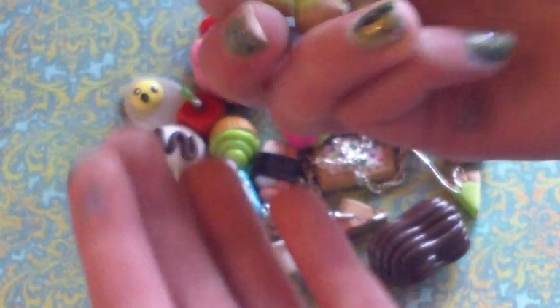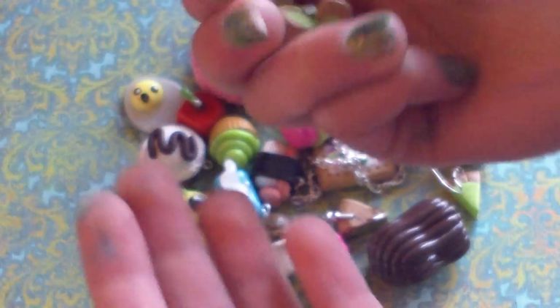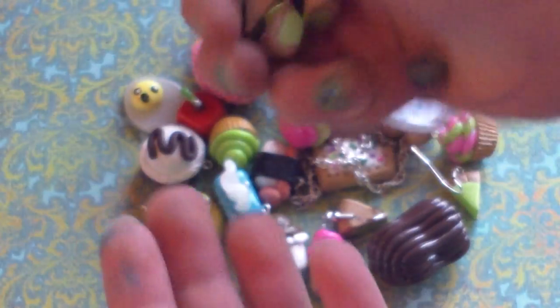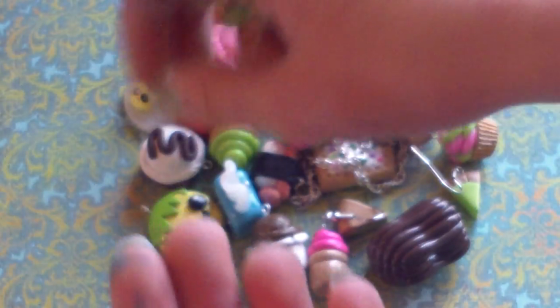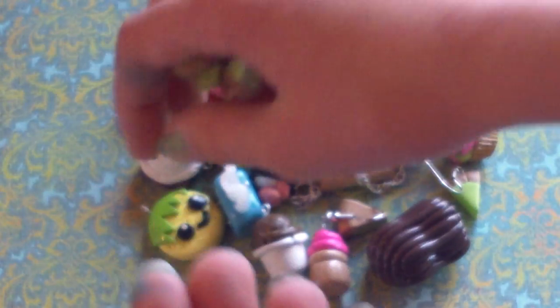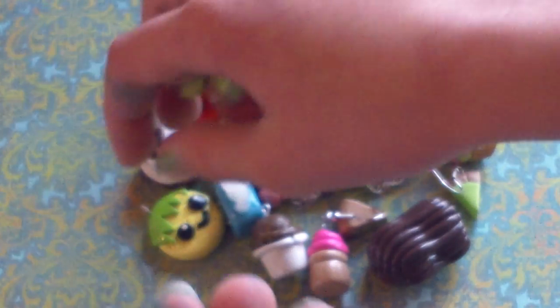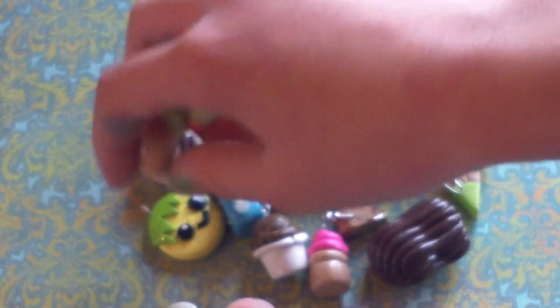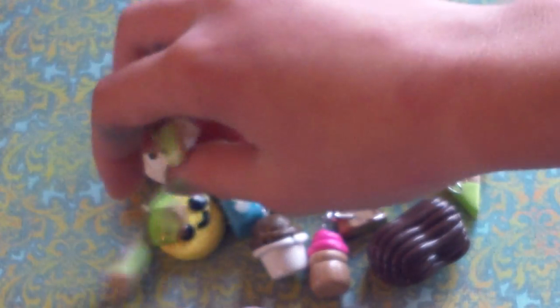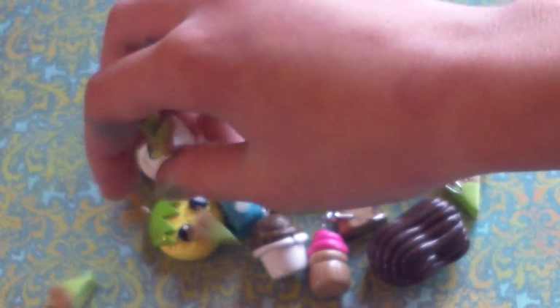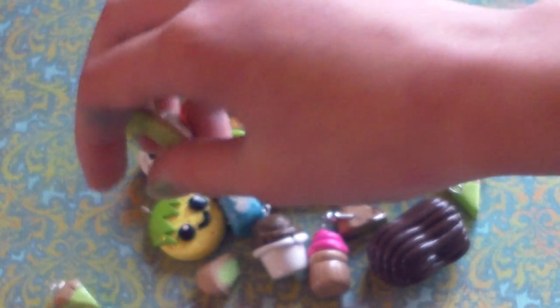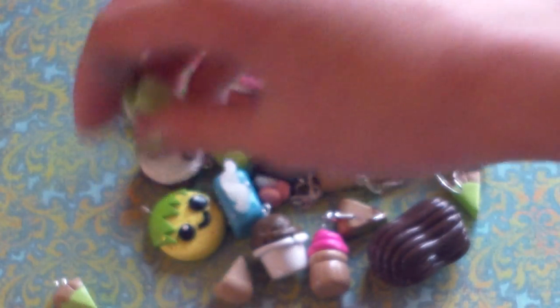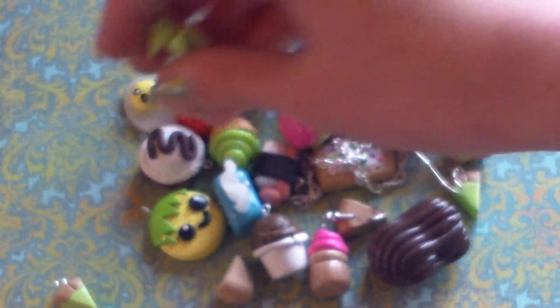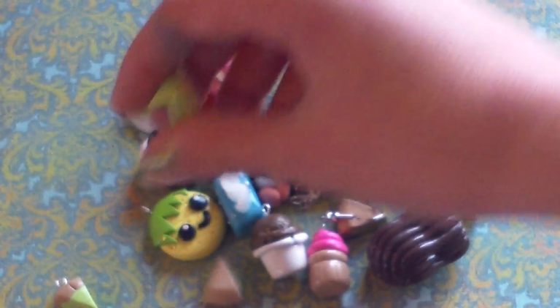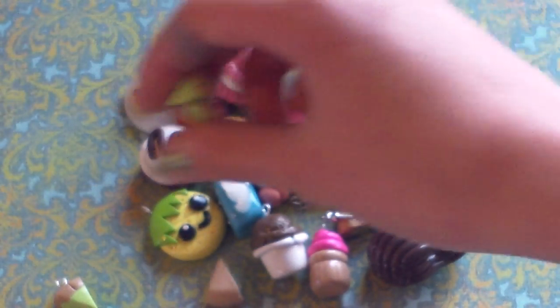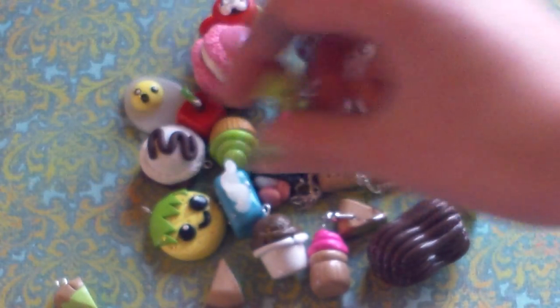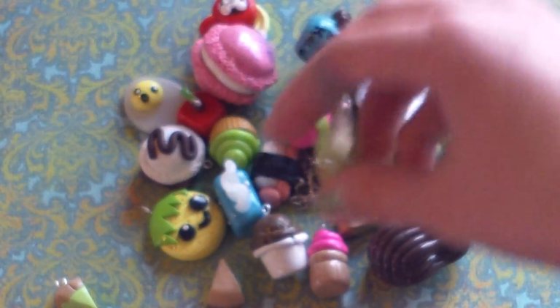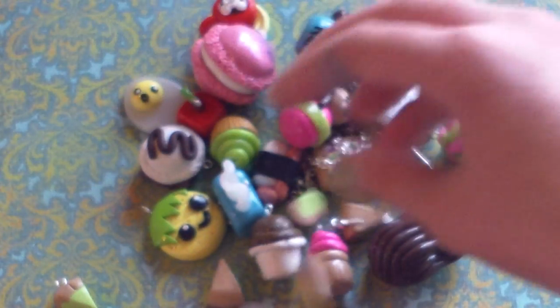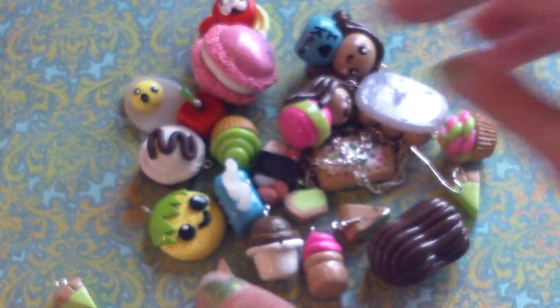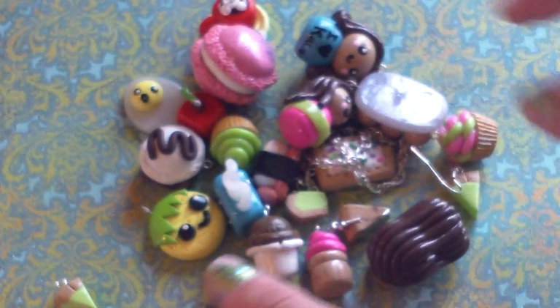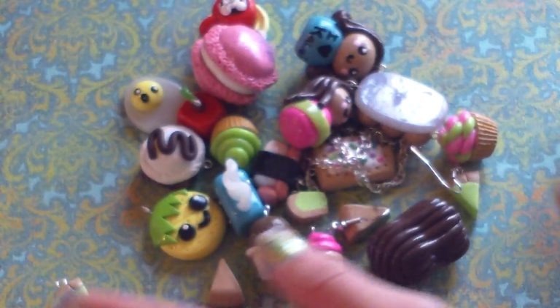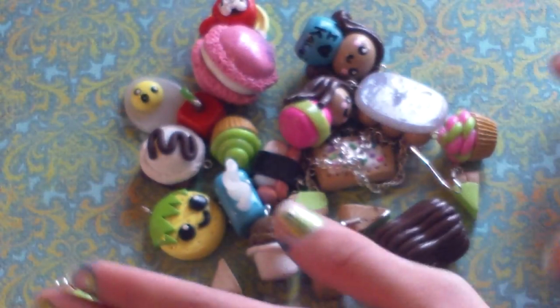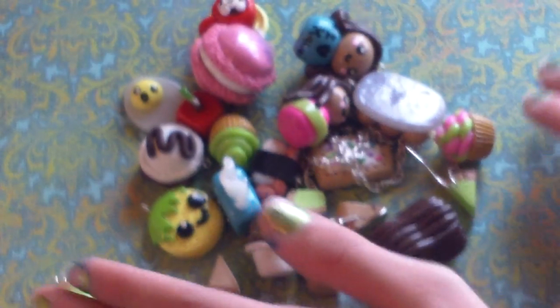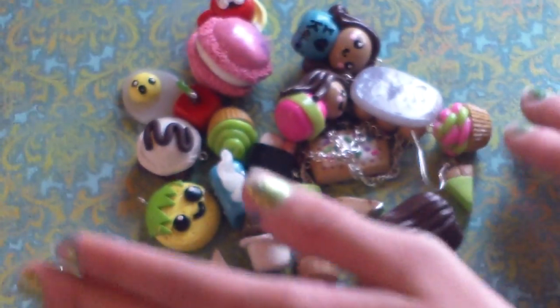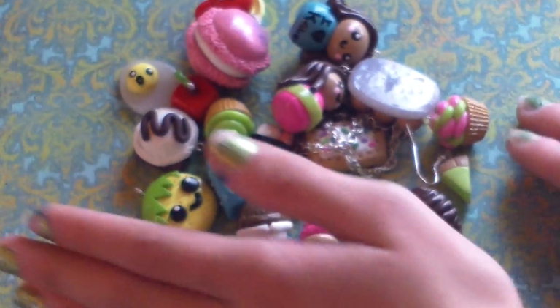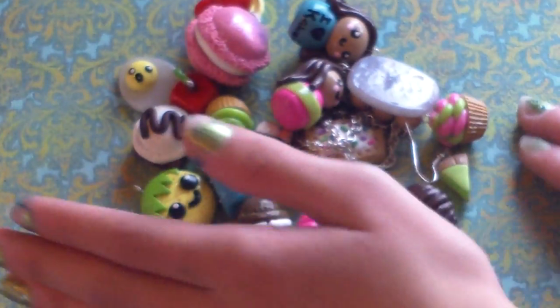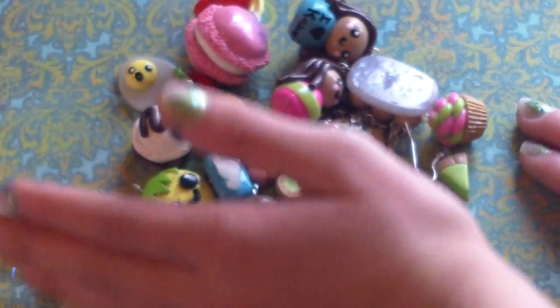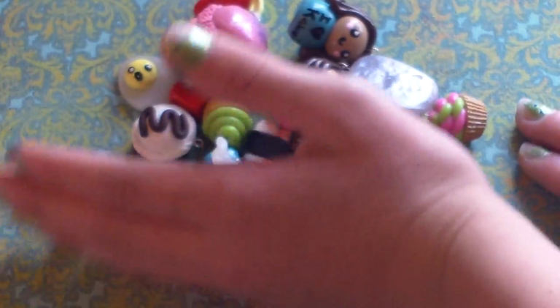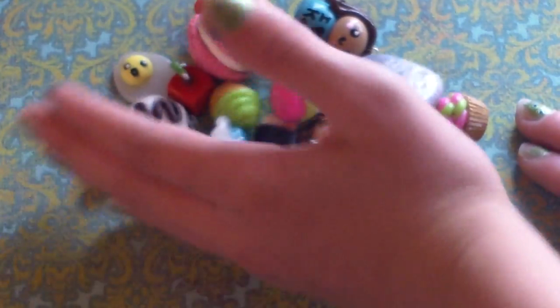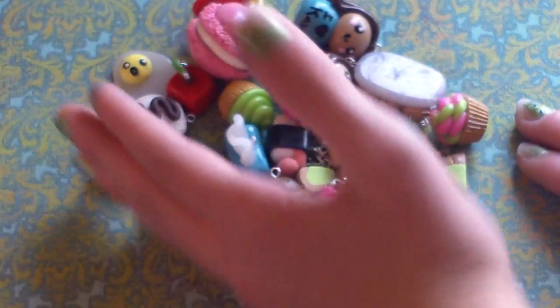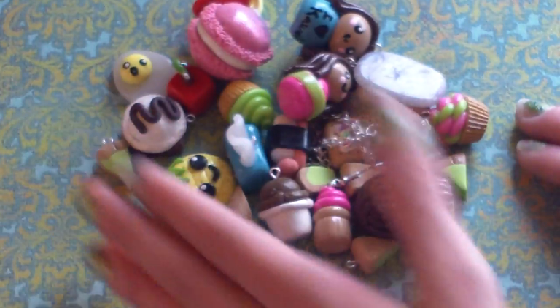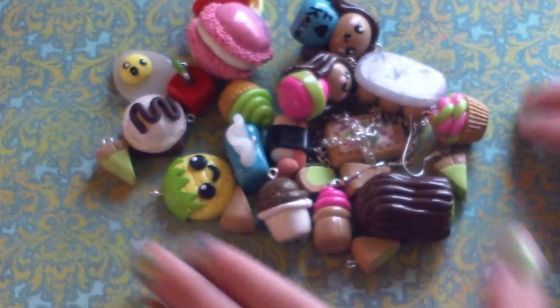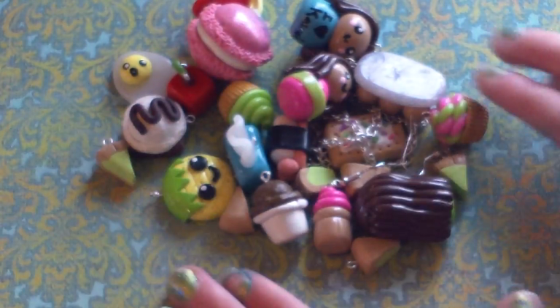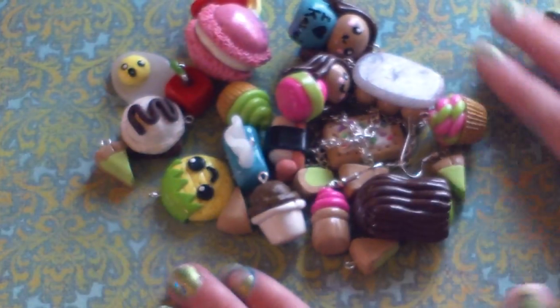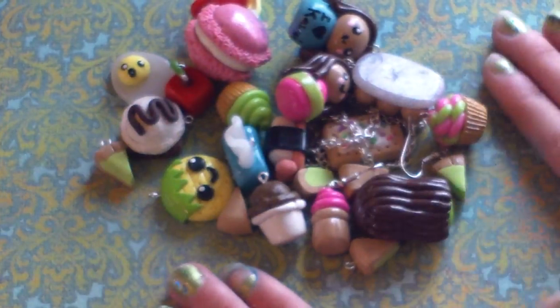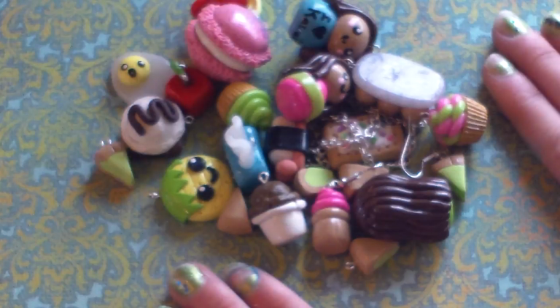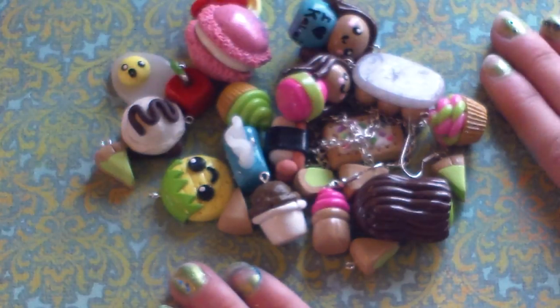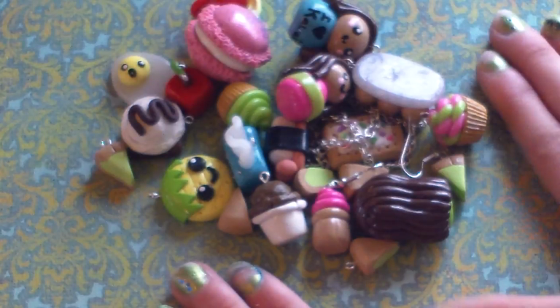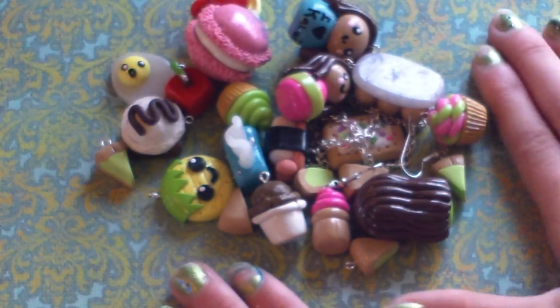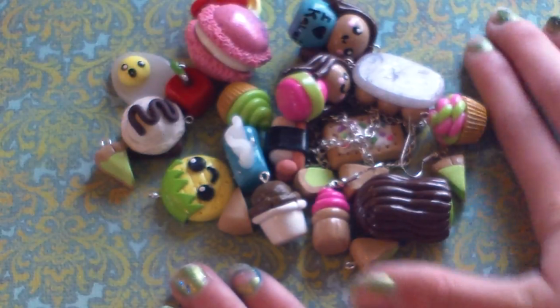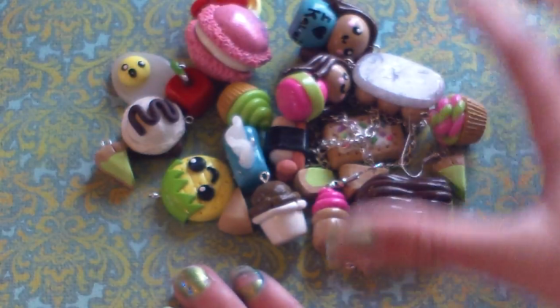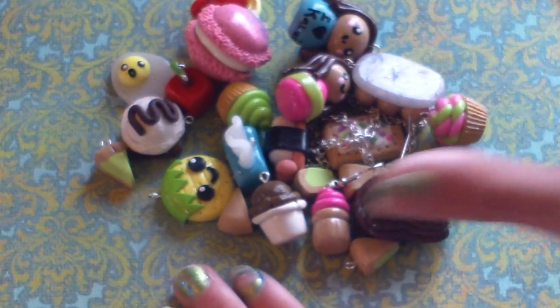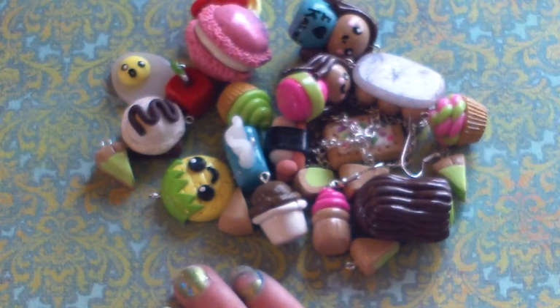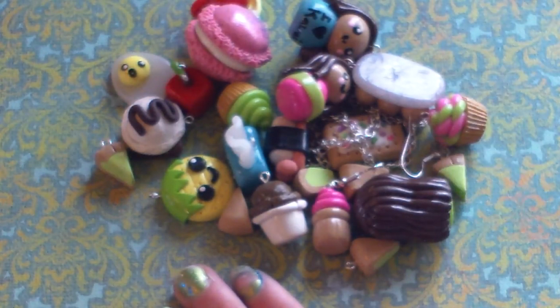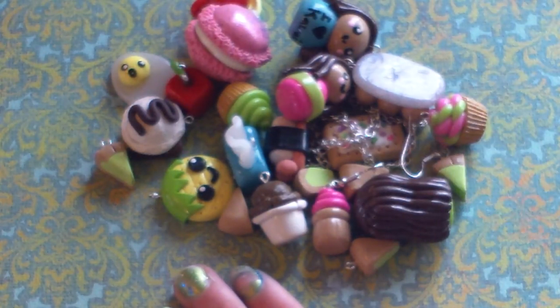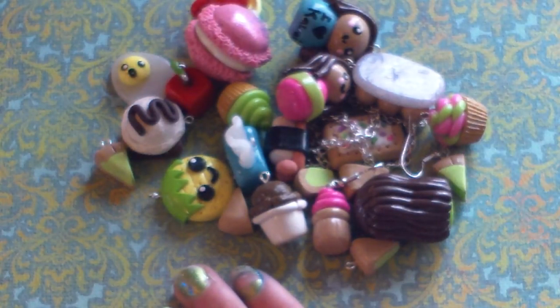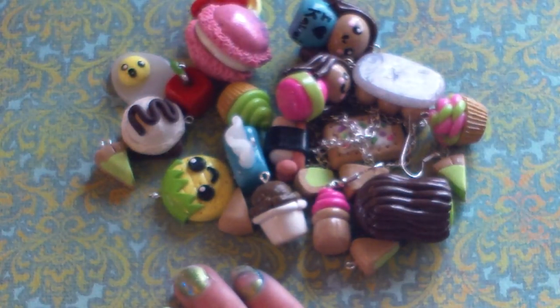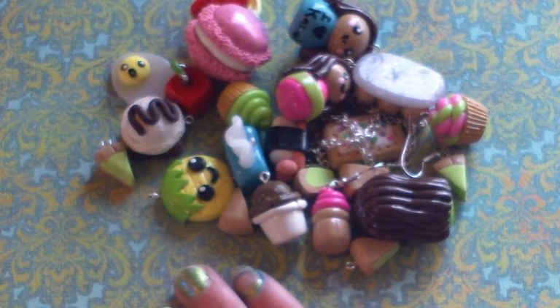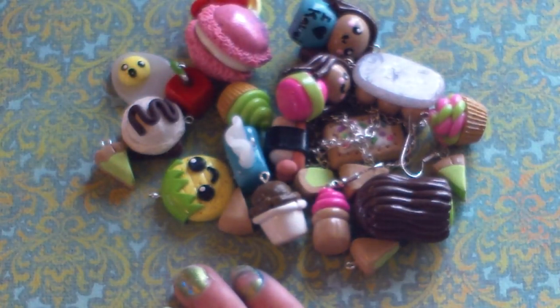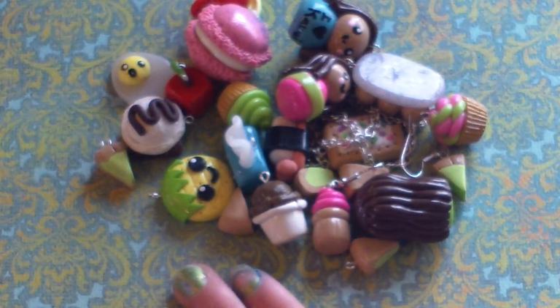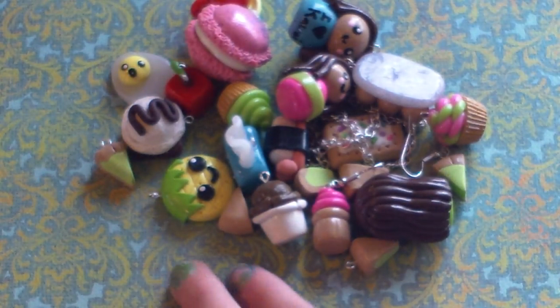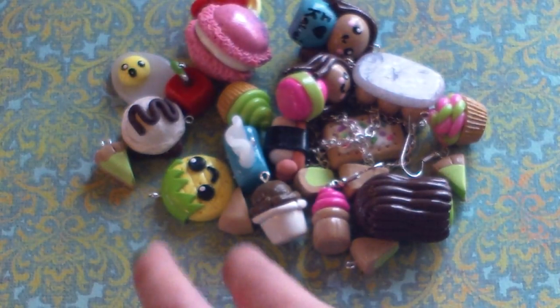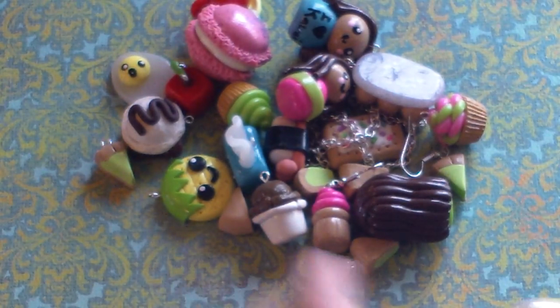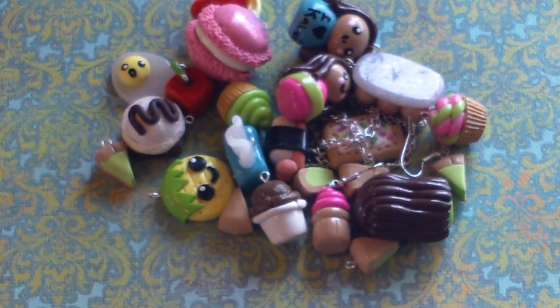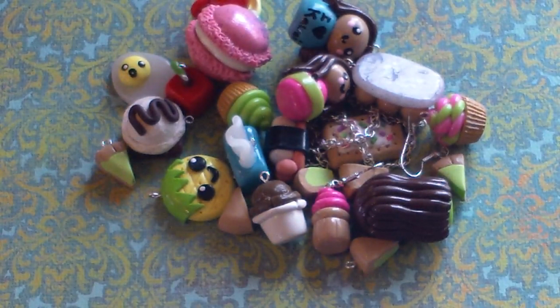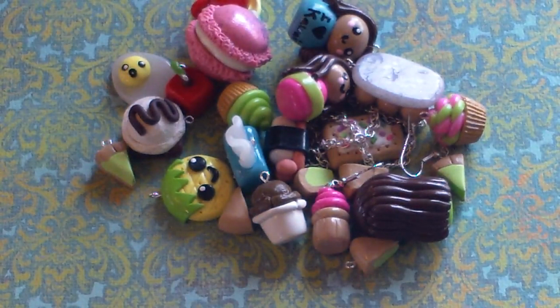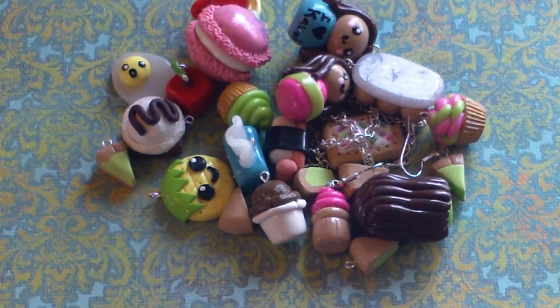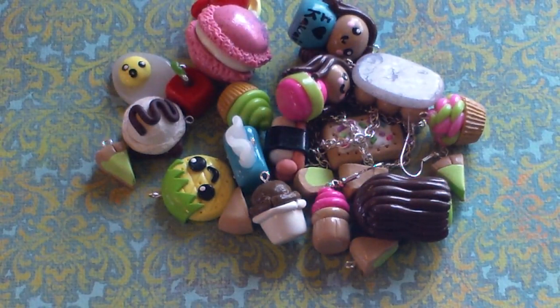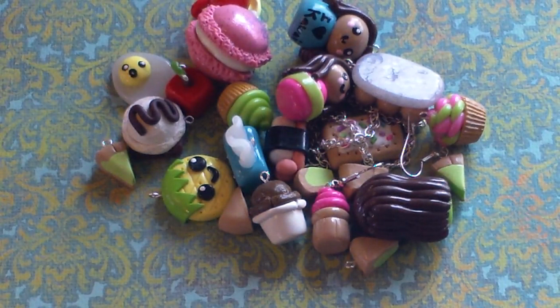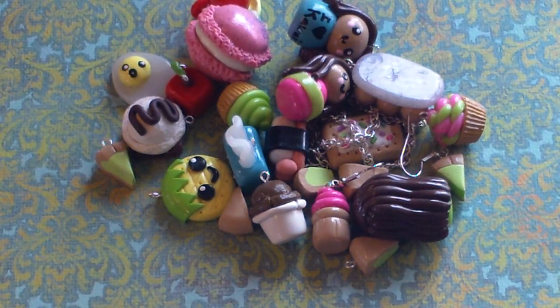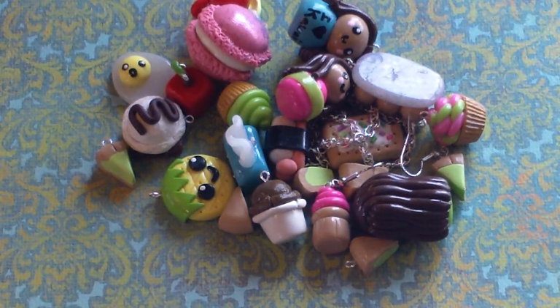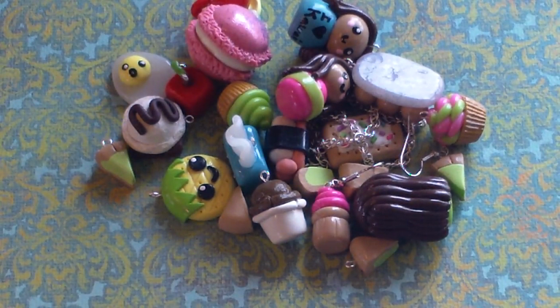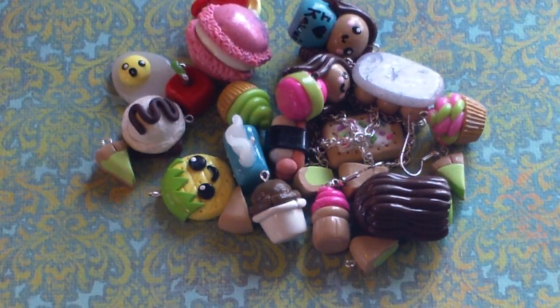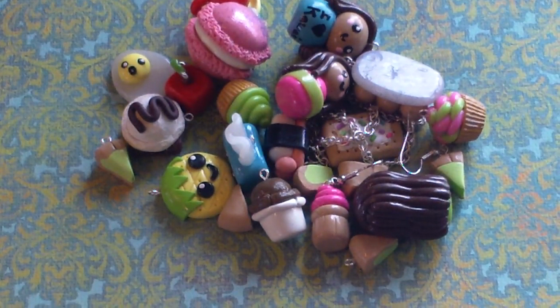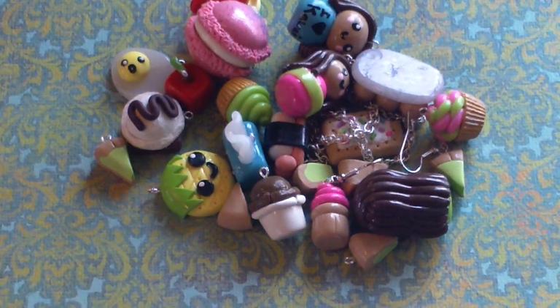This is all things Cupcake 2000 — have a nice day. Don't forget to rate, comment, and subscribe. Bye, you guys.